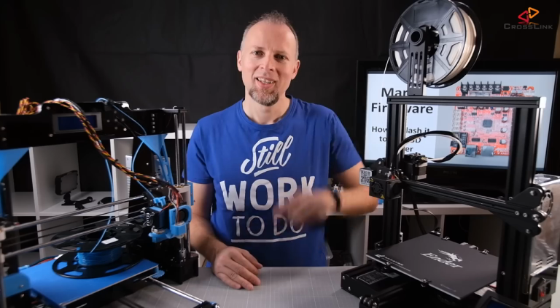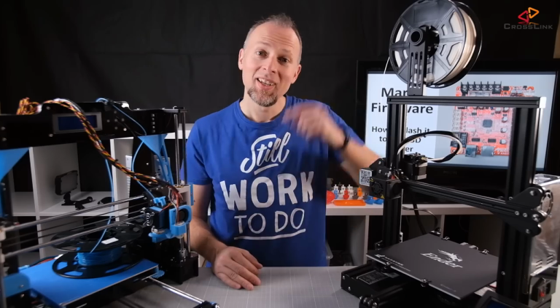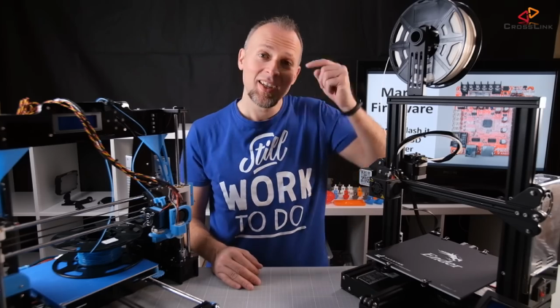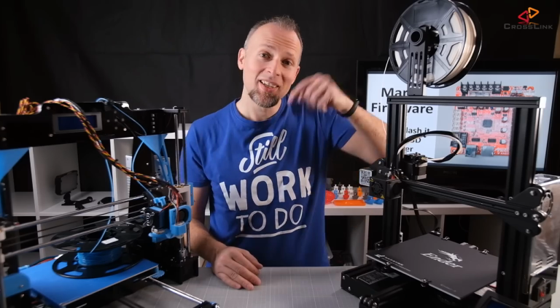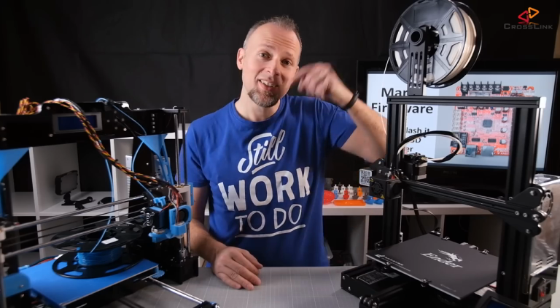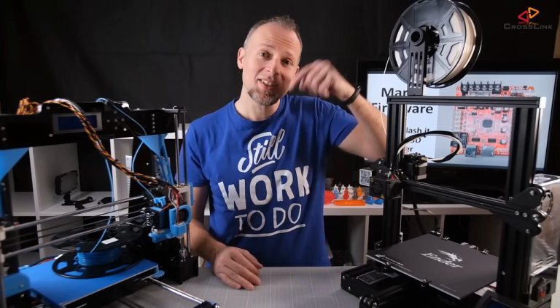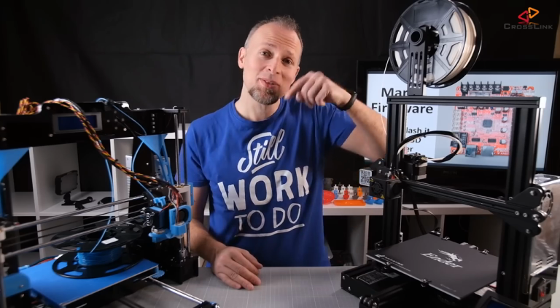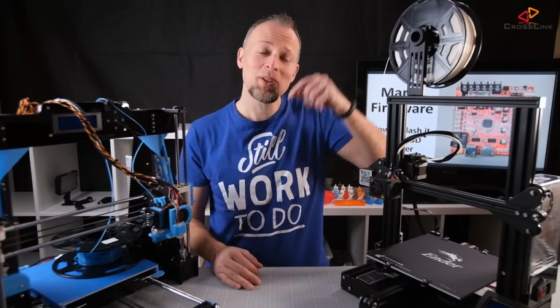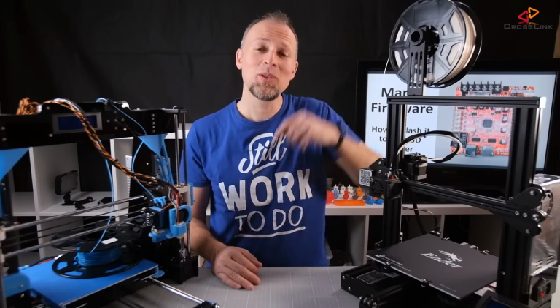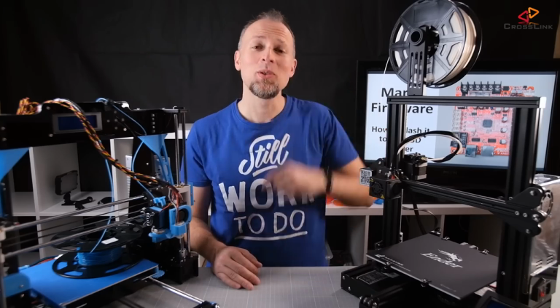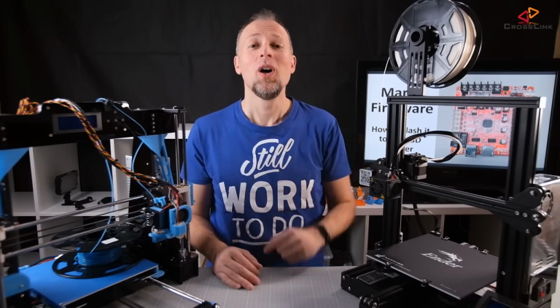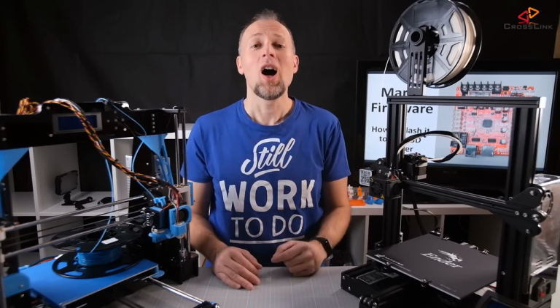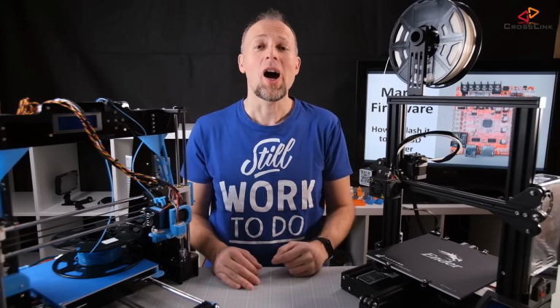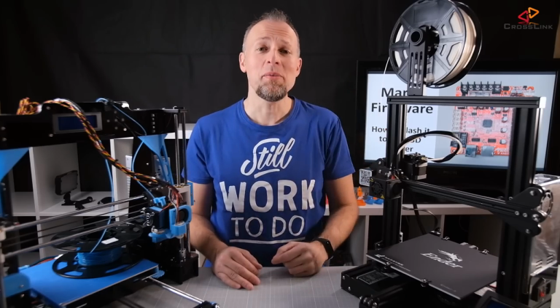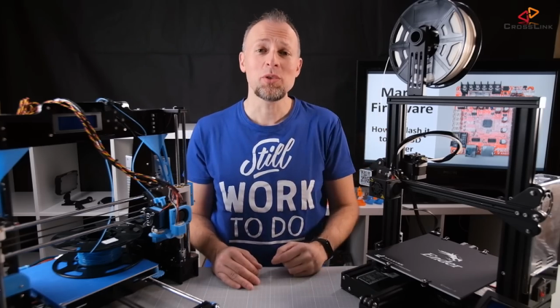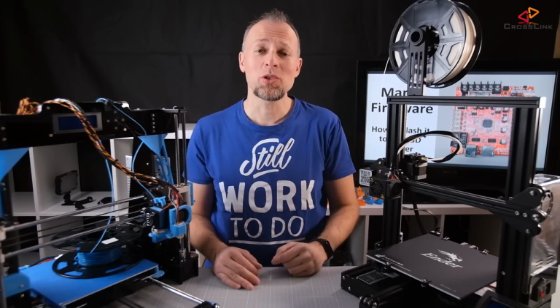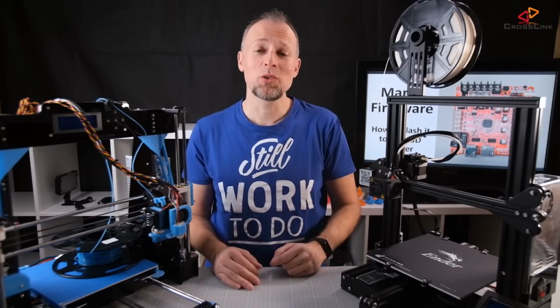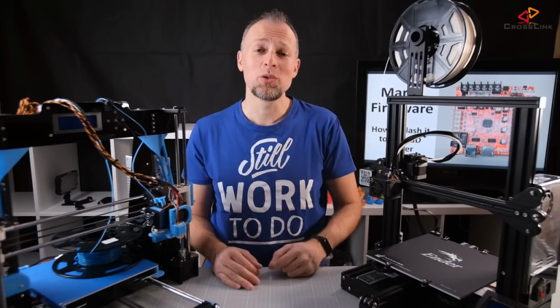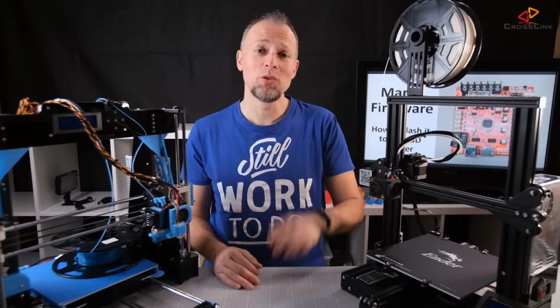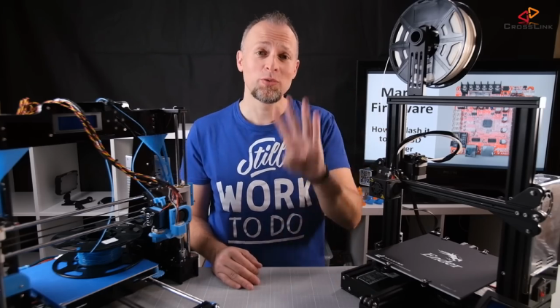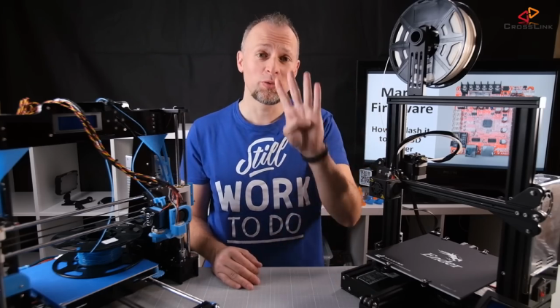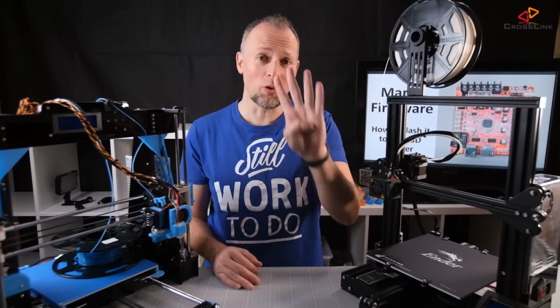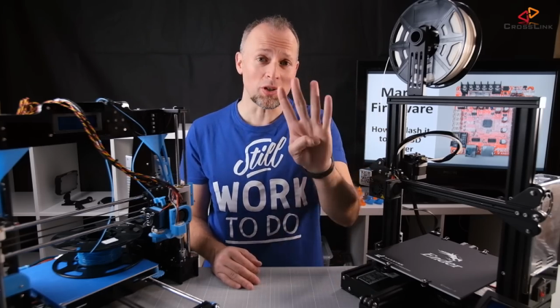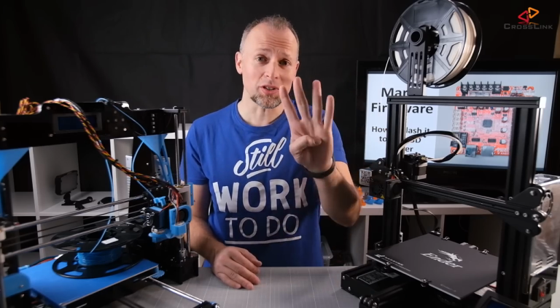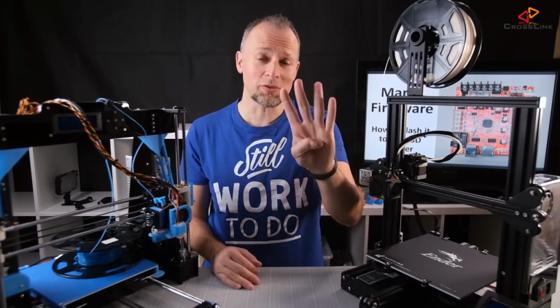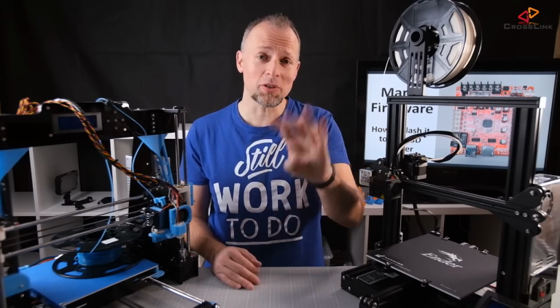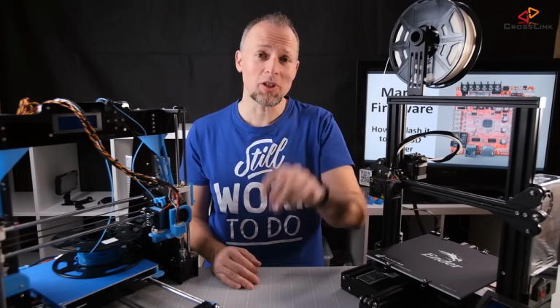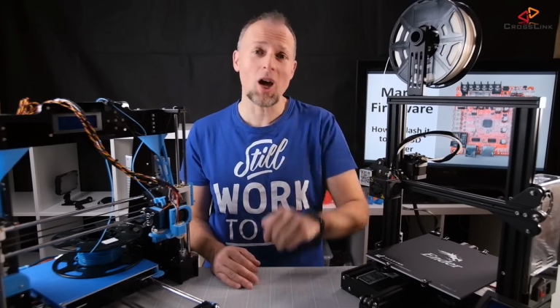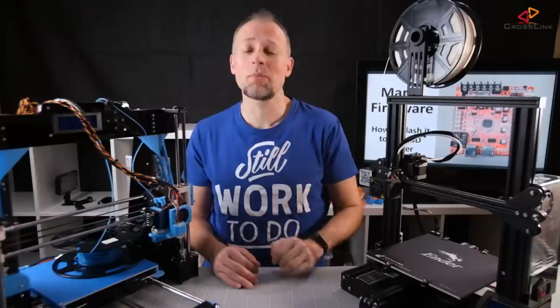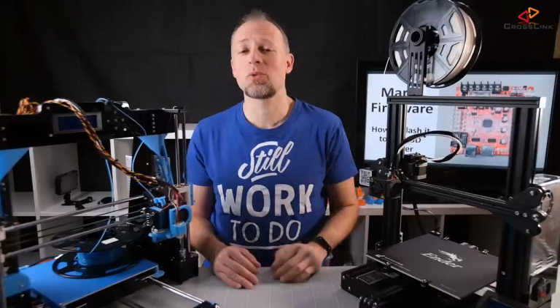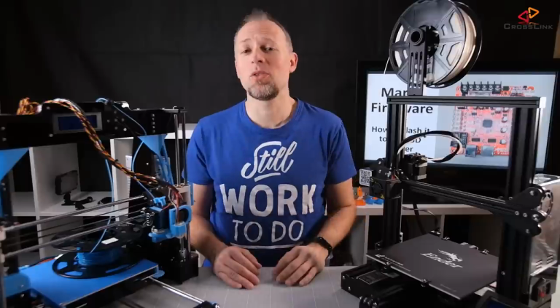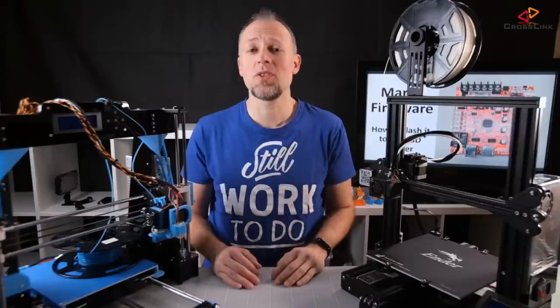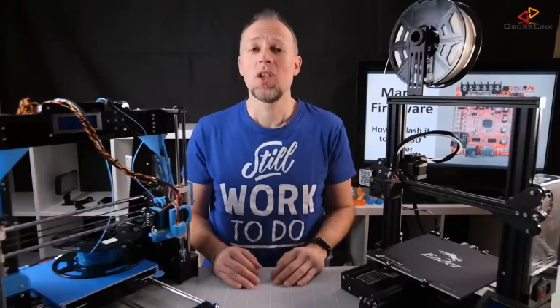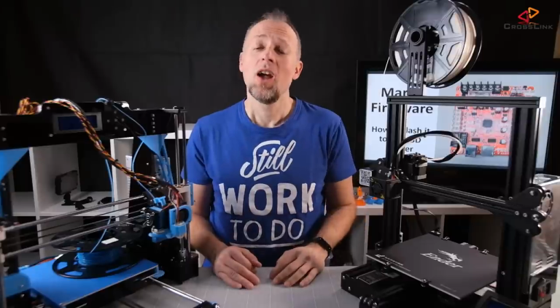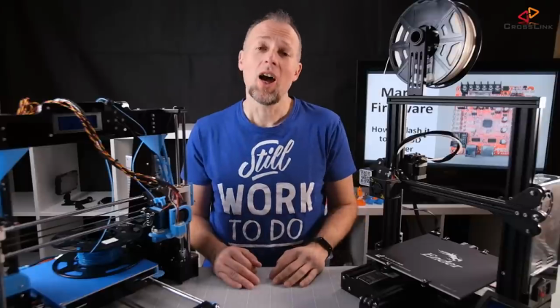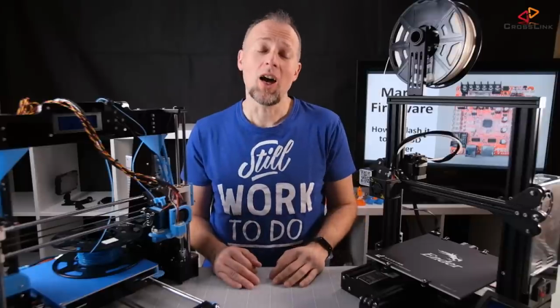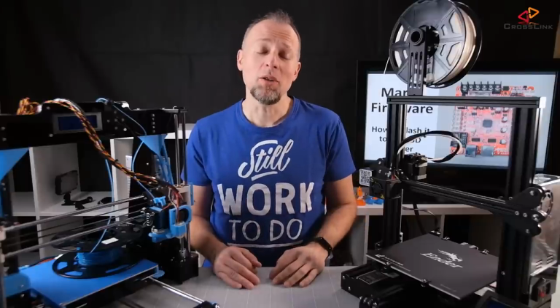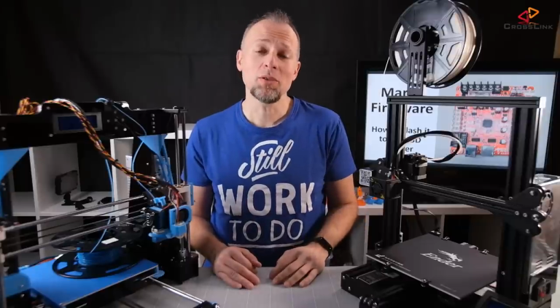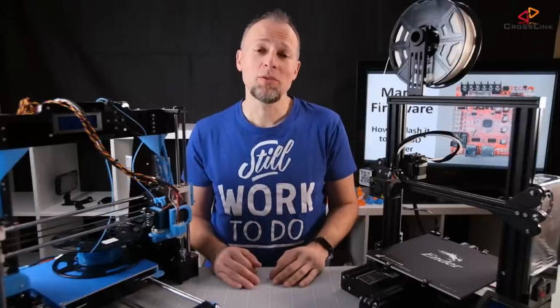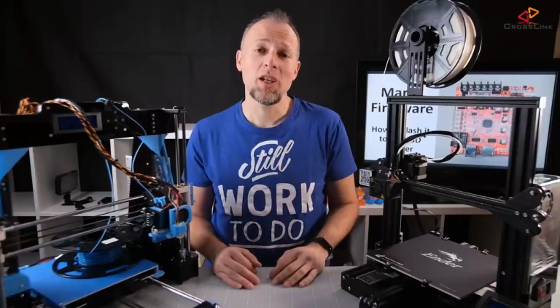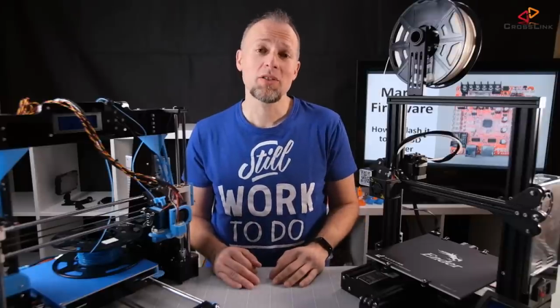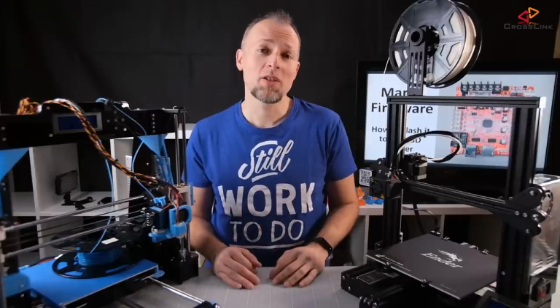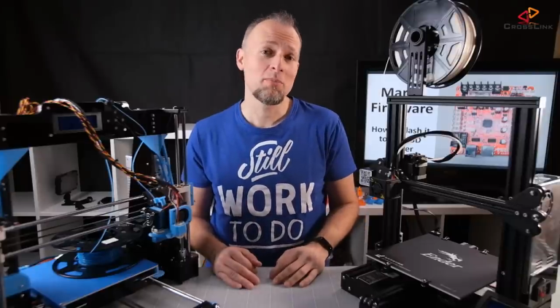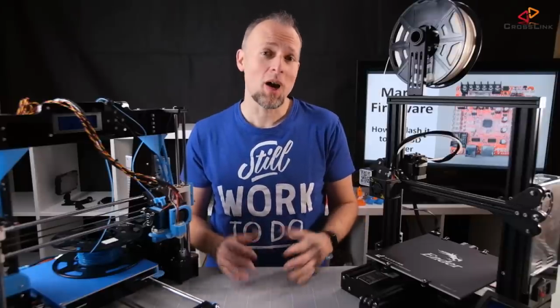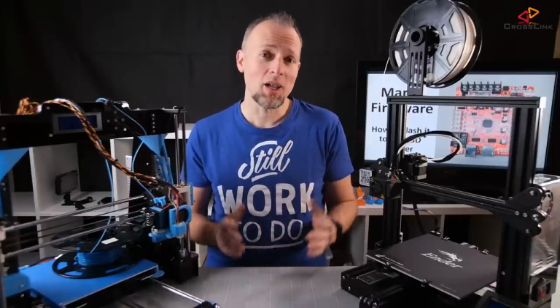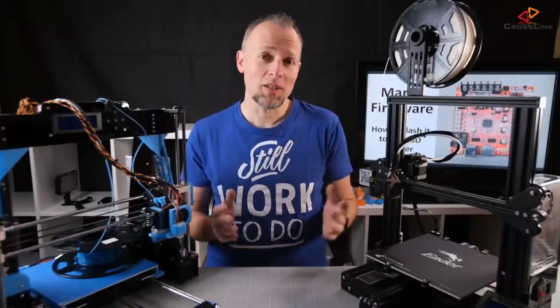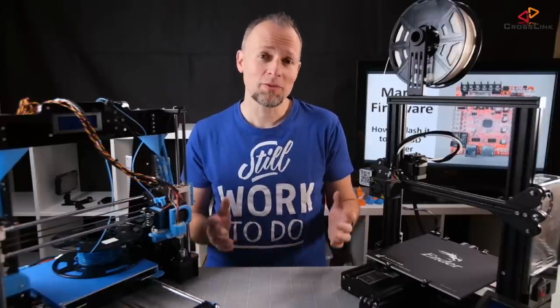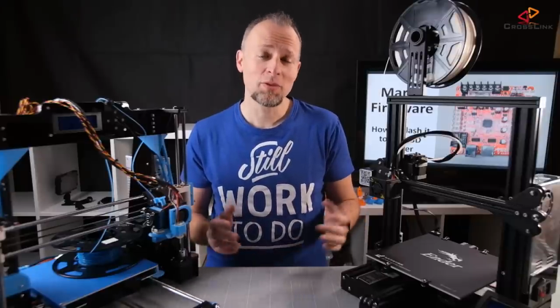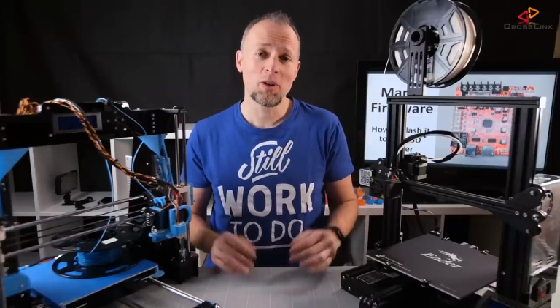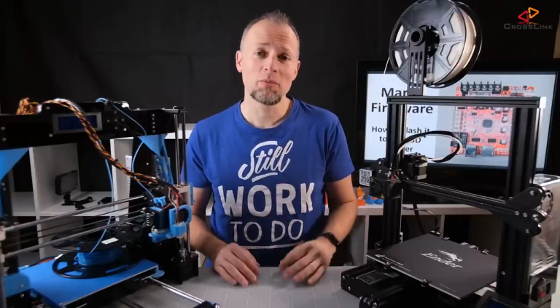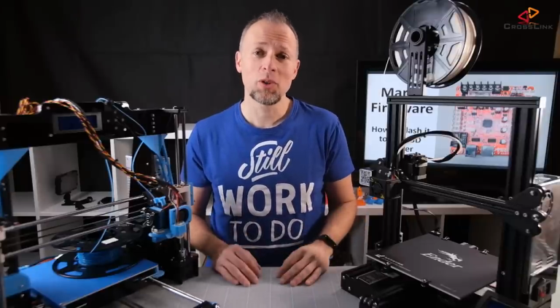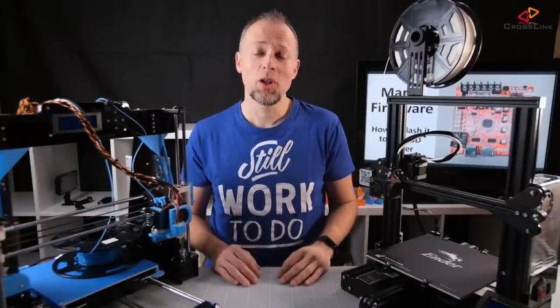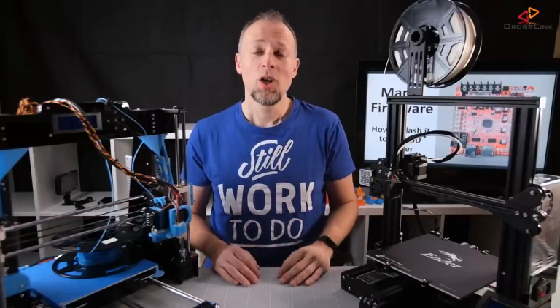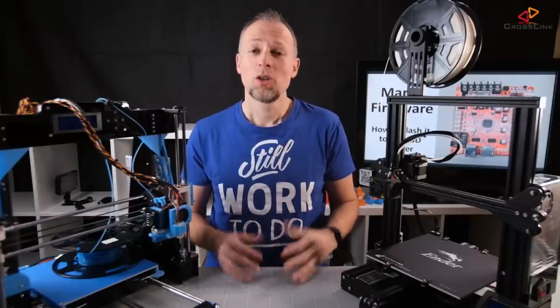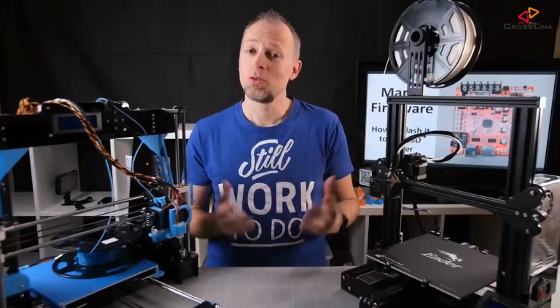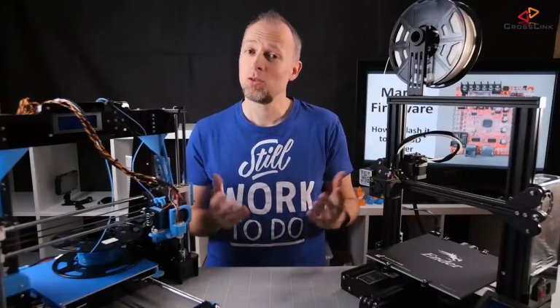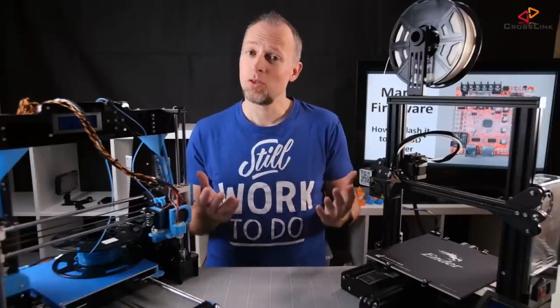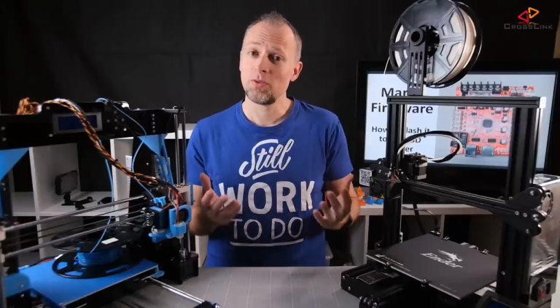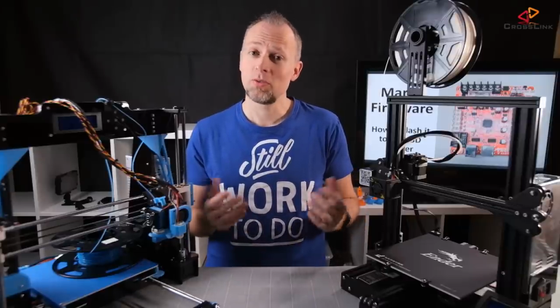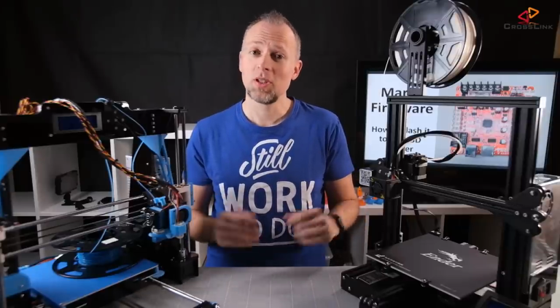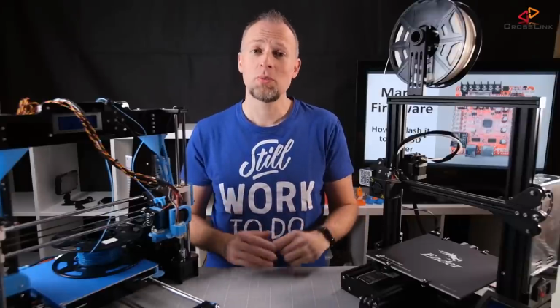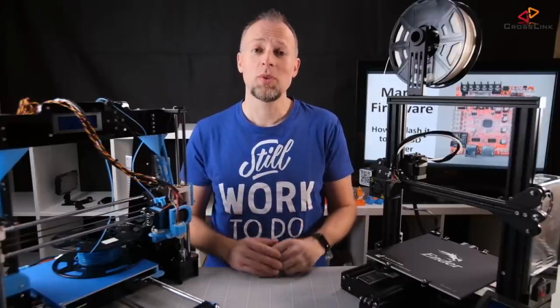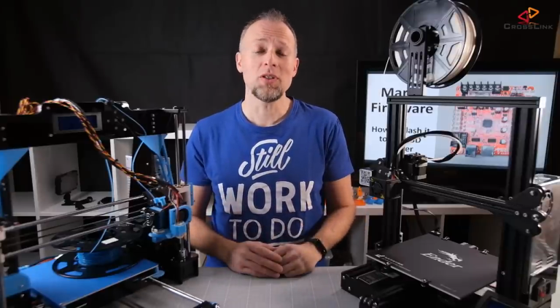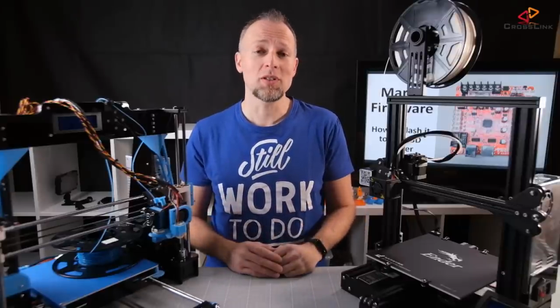In this video I will show you four different options how to flash the Marlin firmware to your 3D printer.